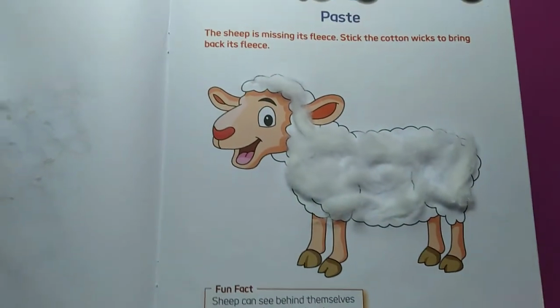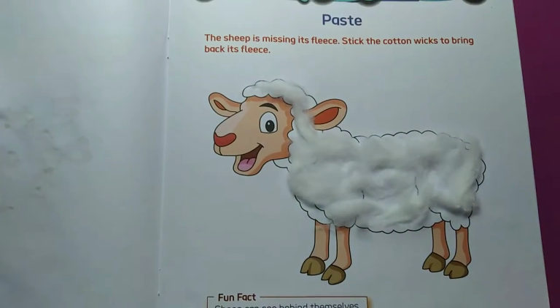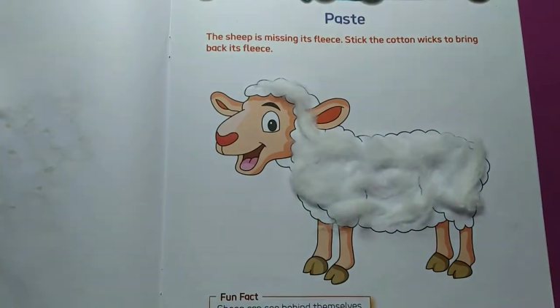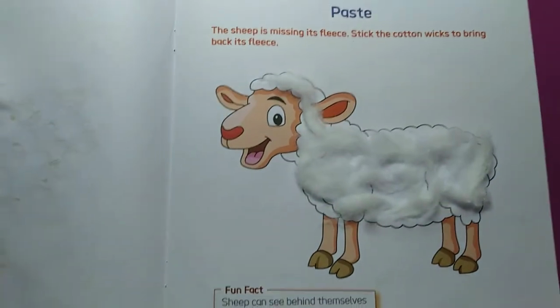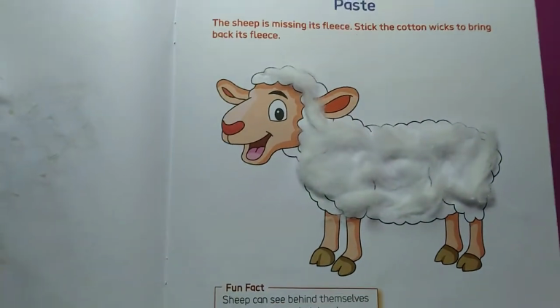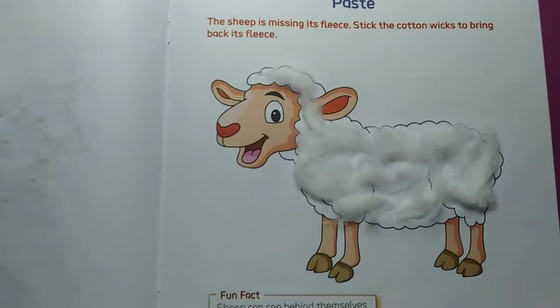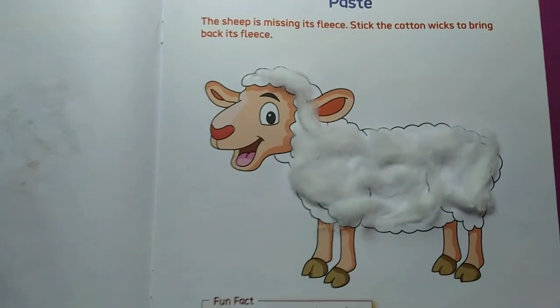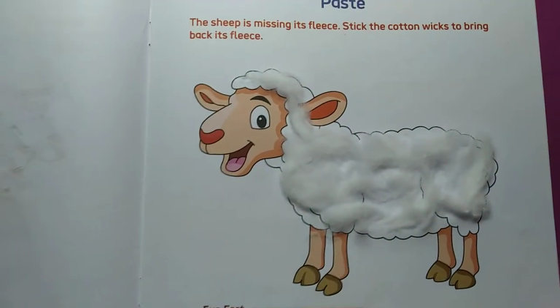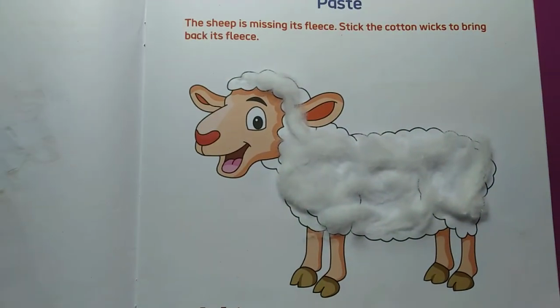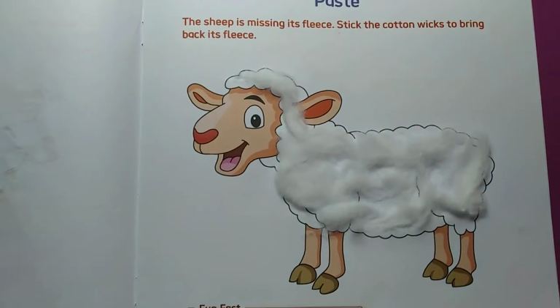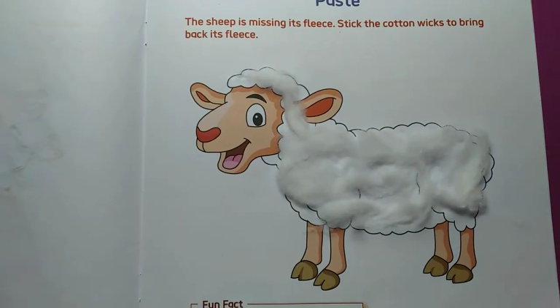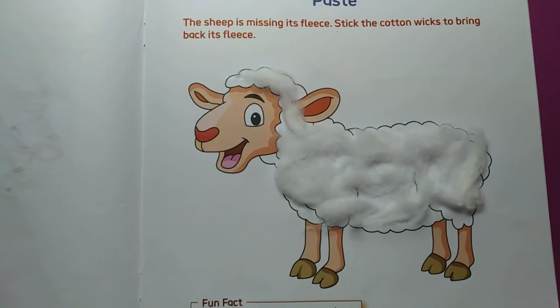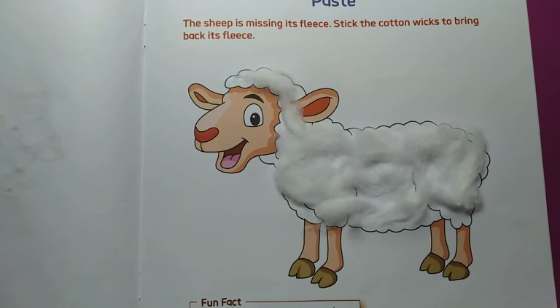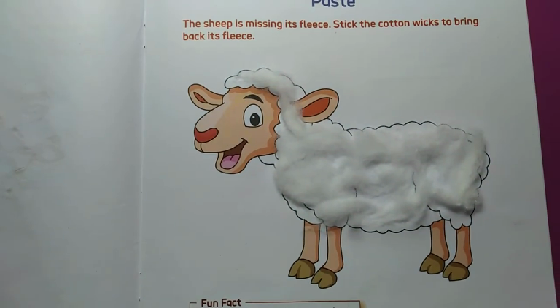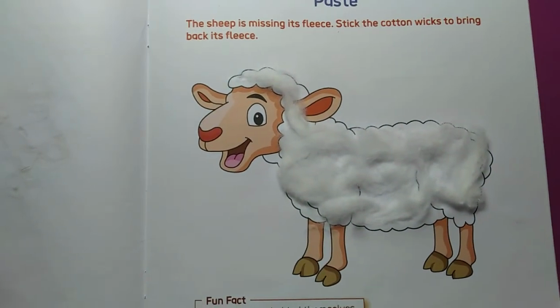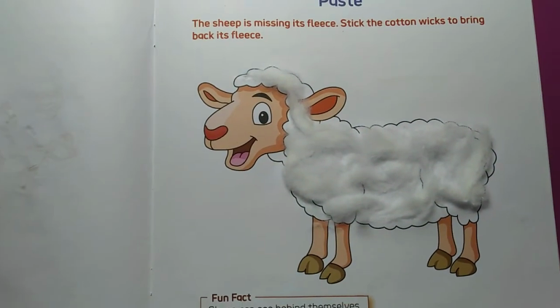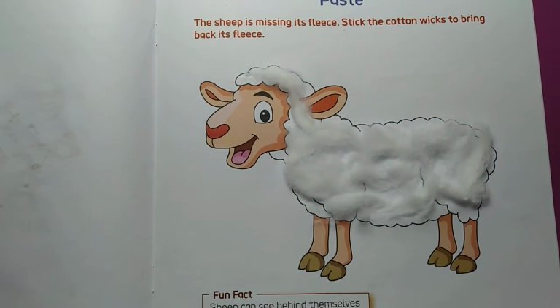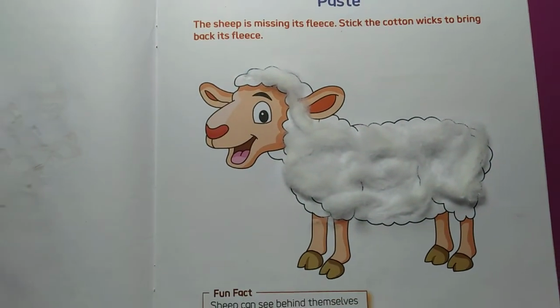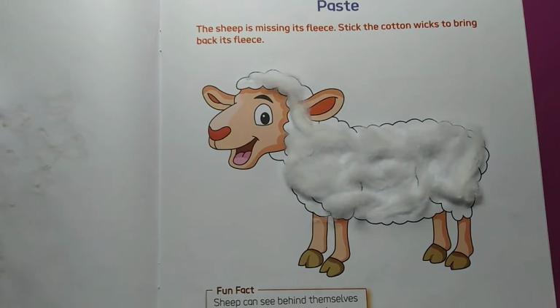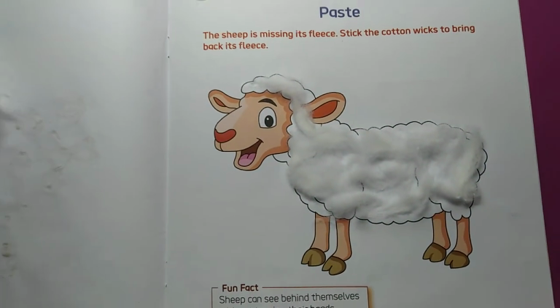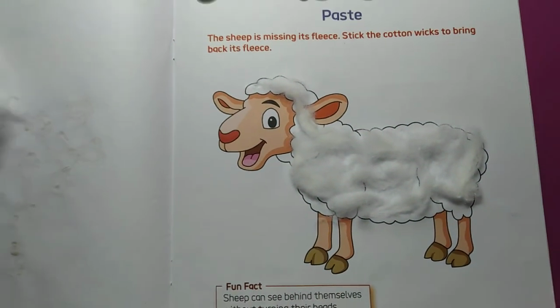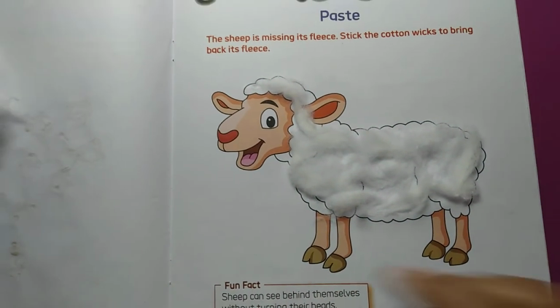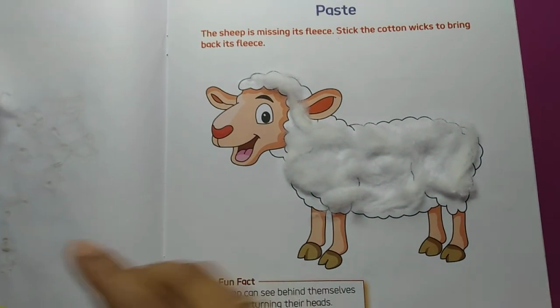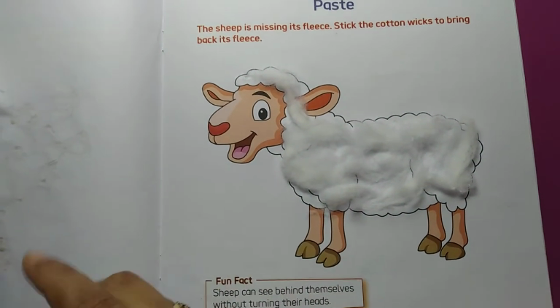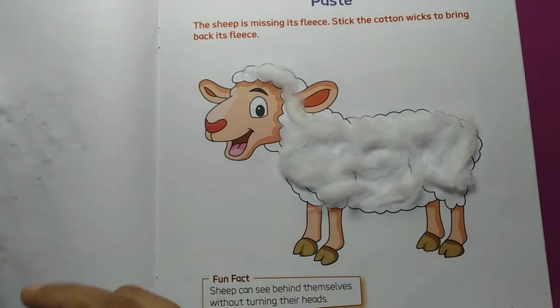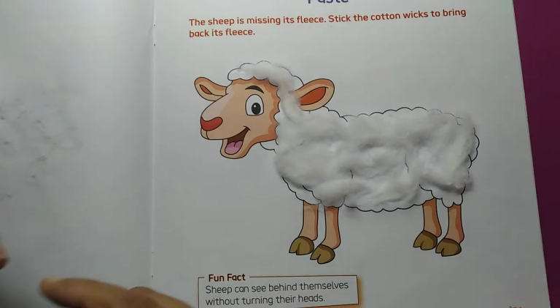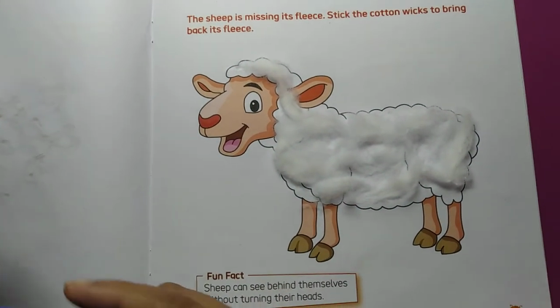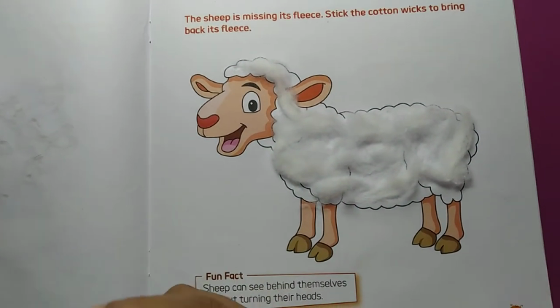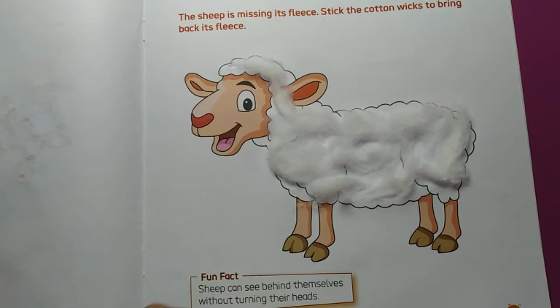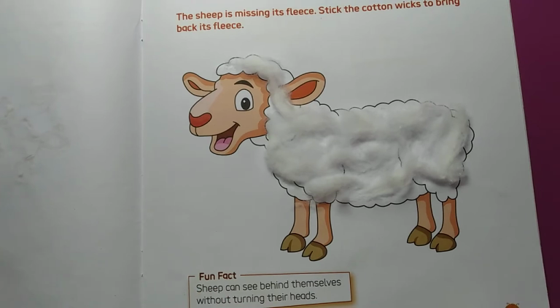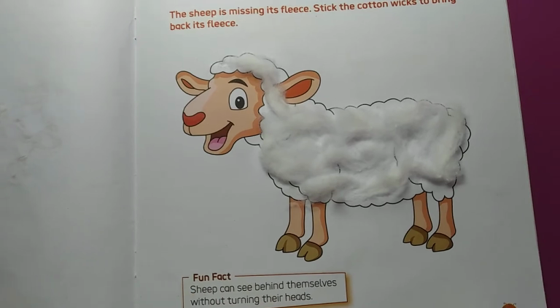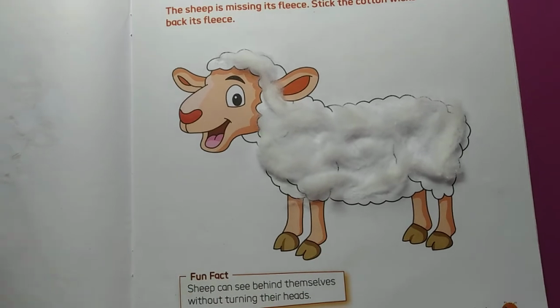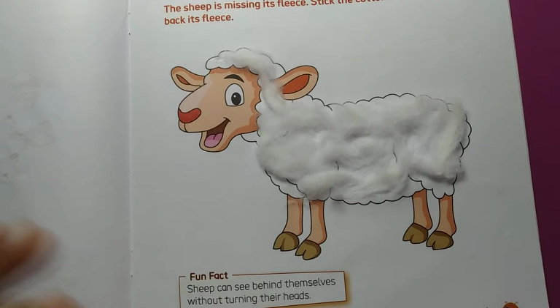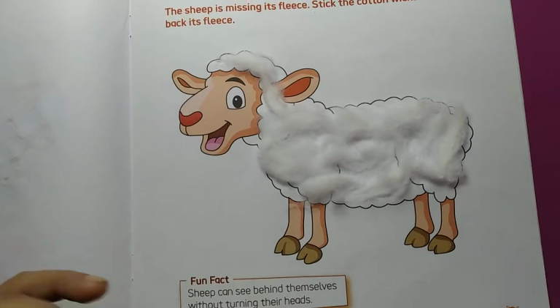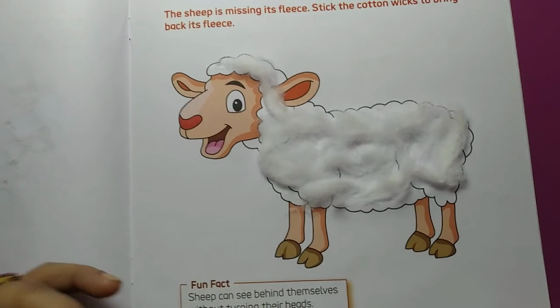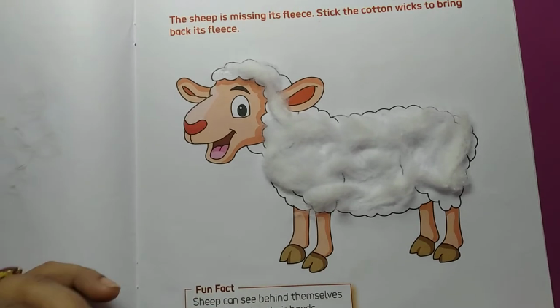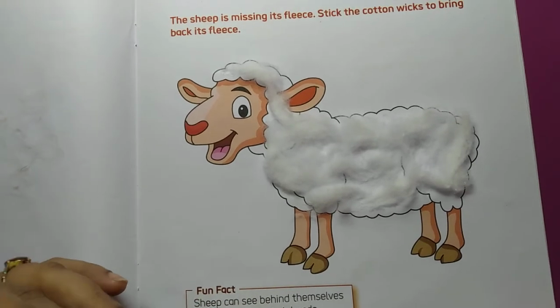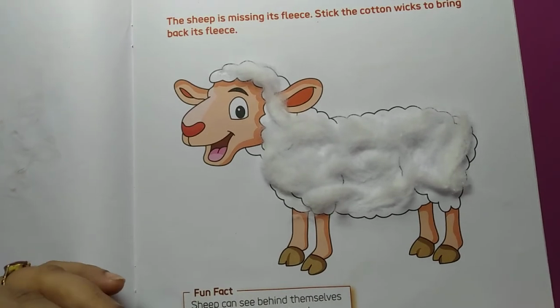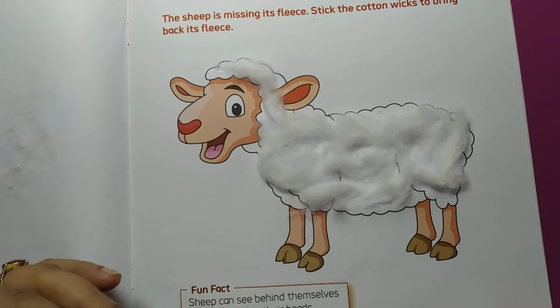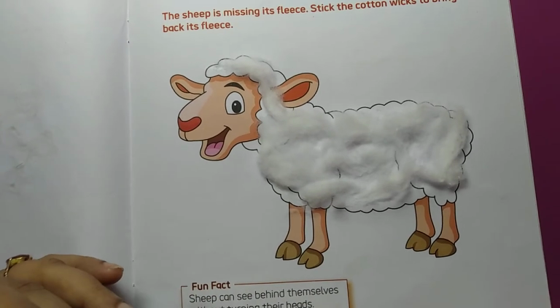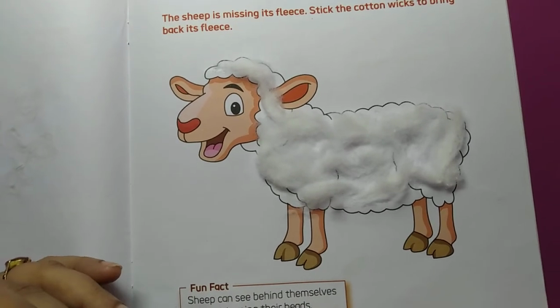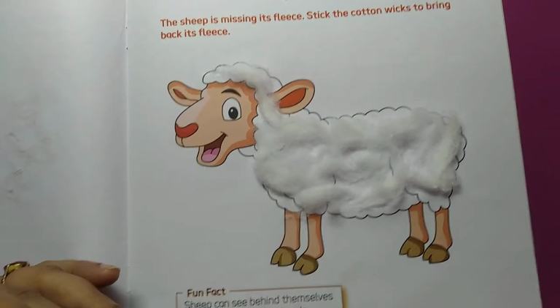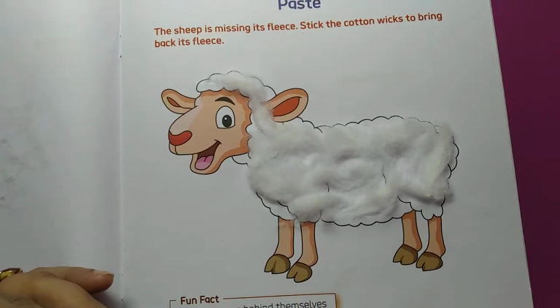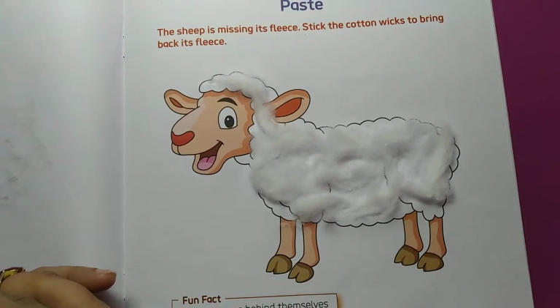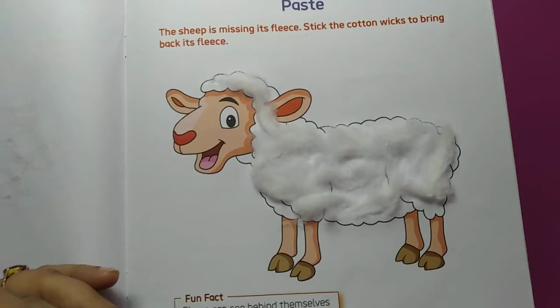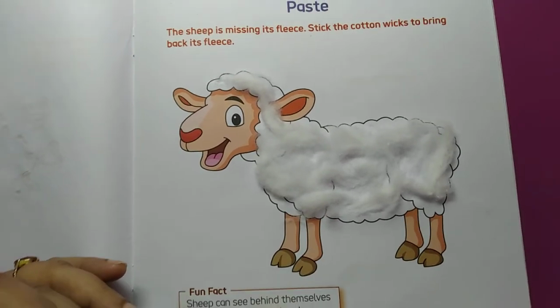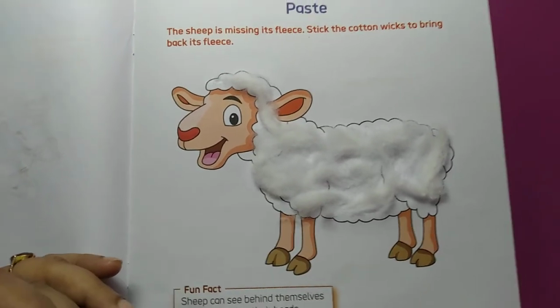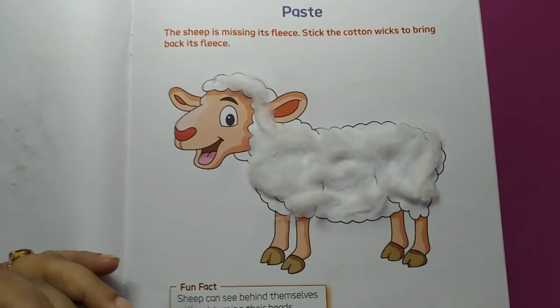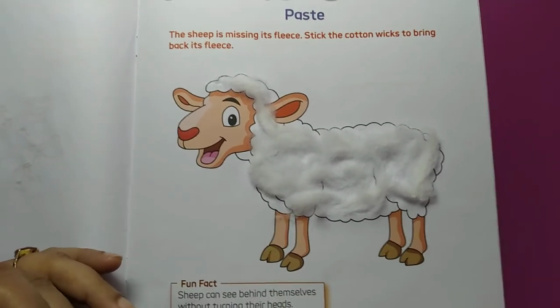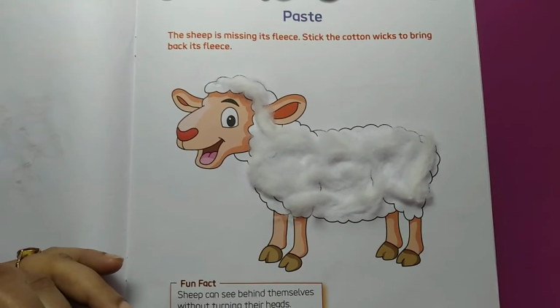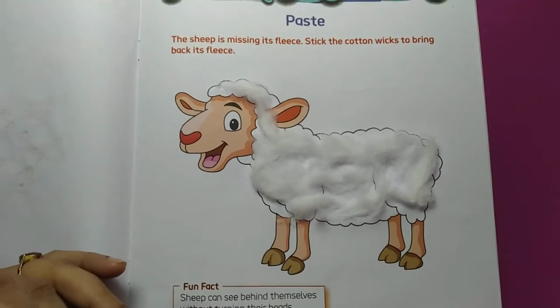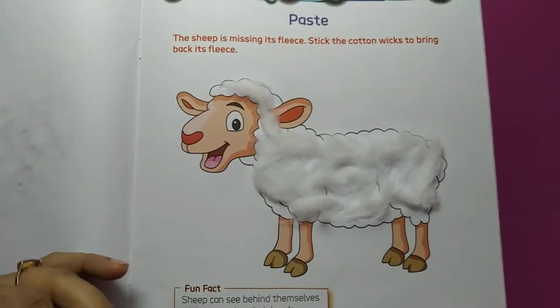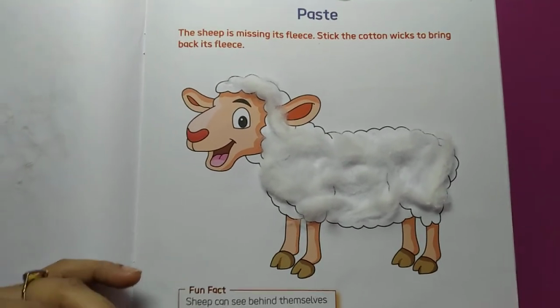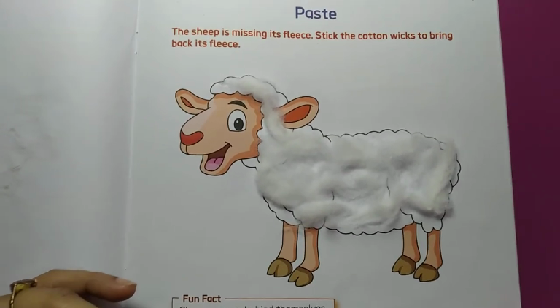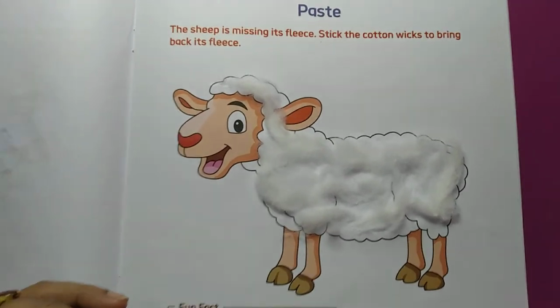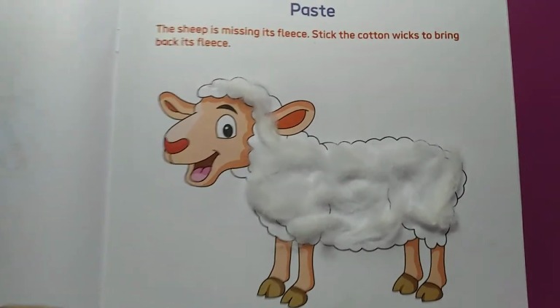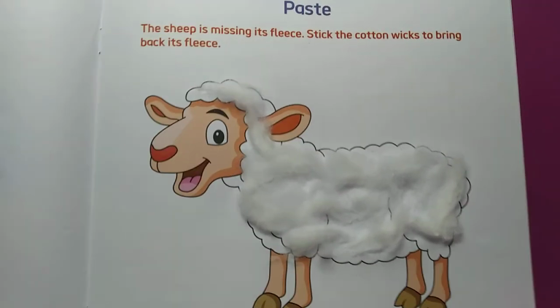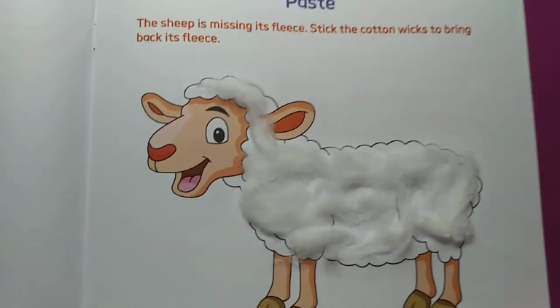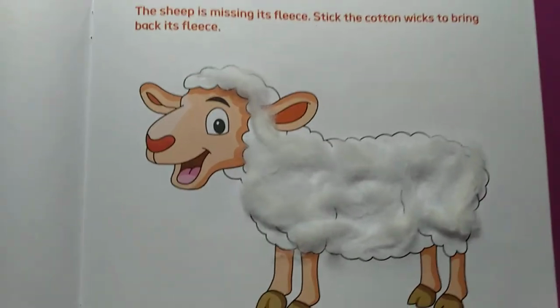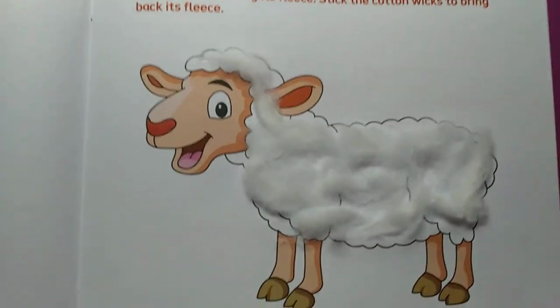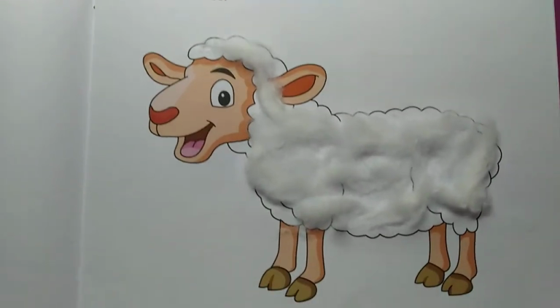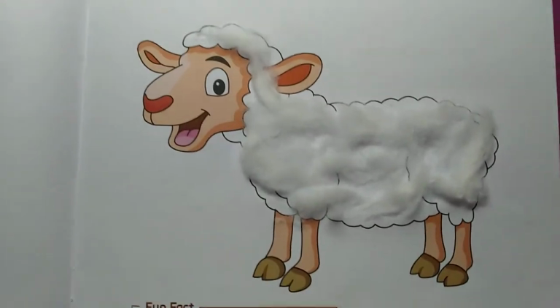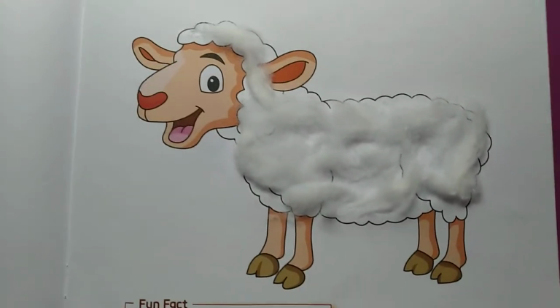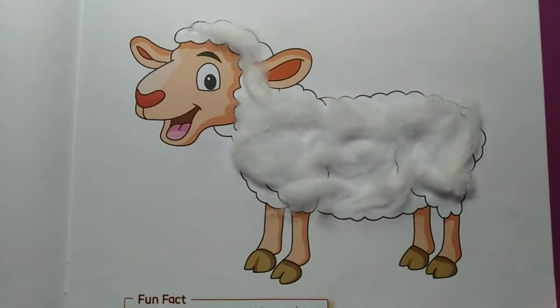Children, in this way you have to paste the cotton all over the body of the sheep. This is your homework.